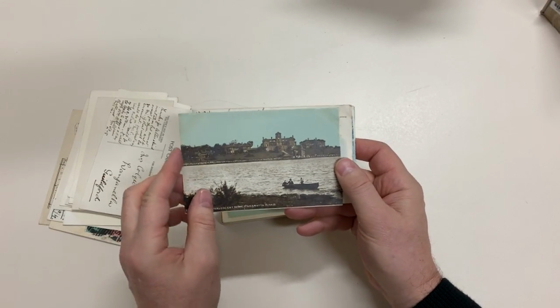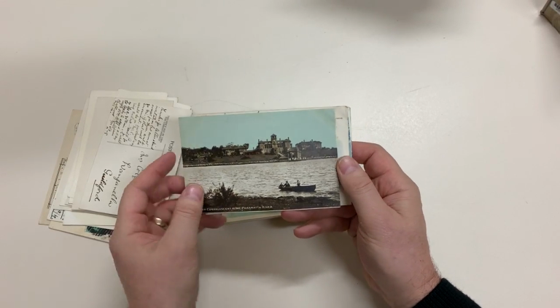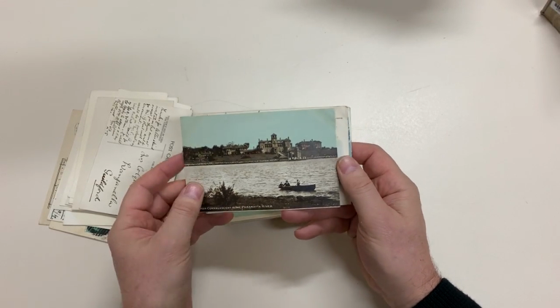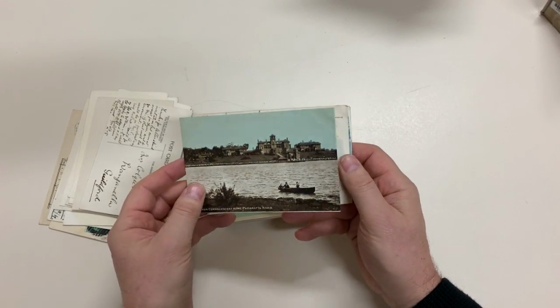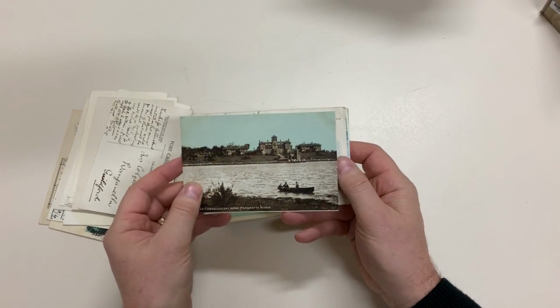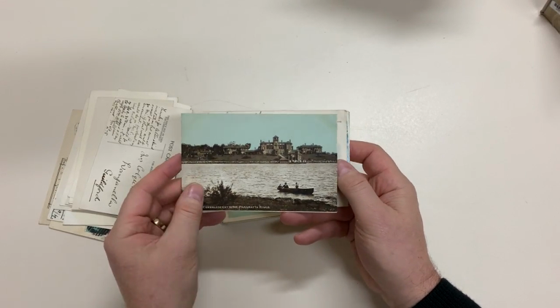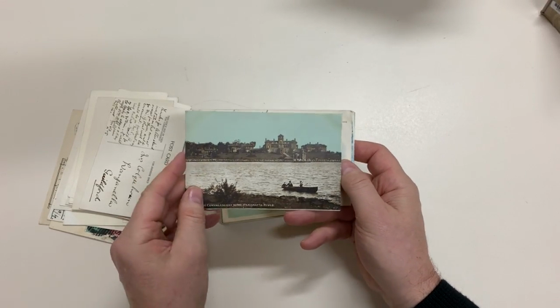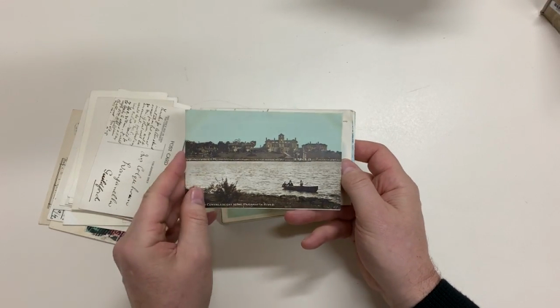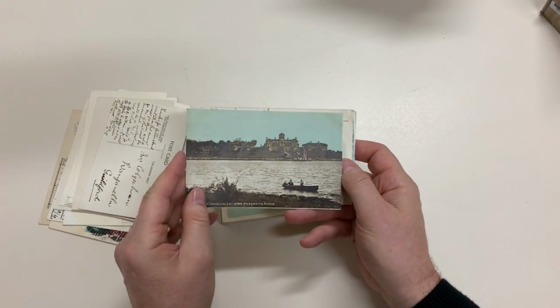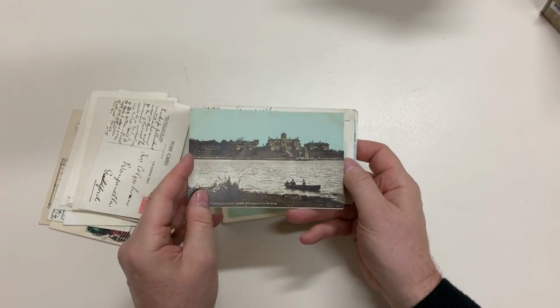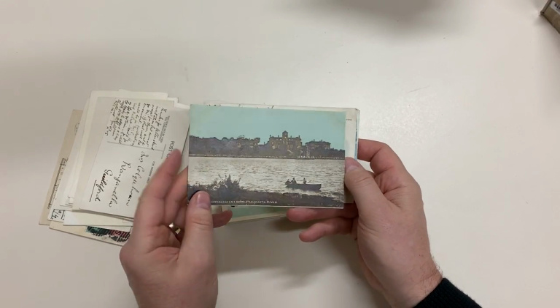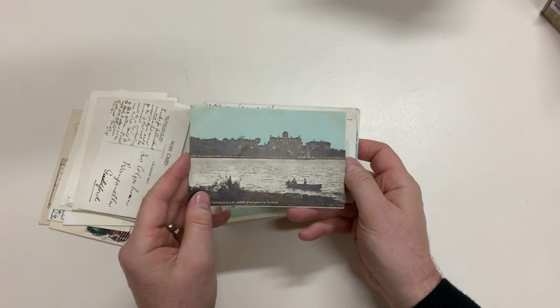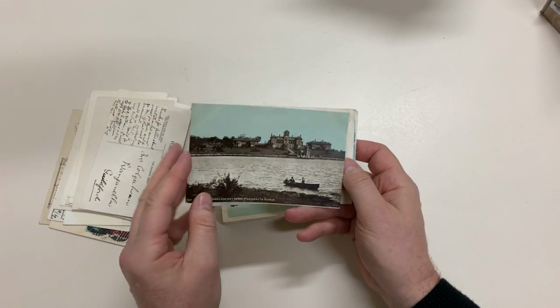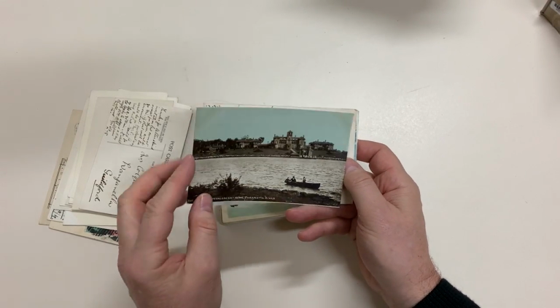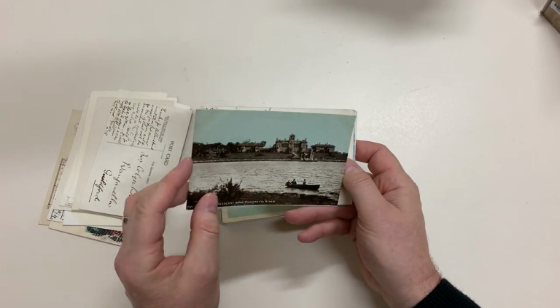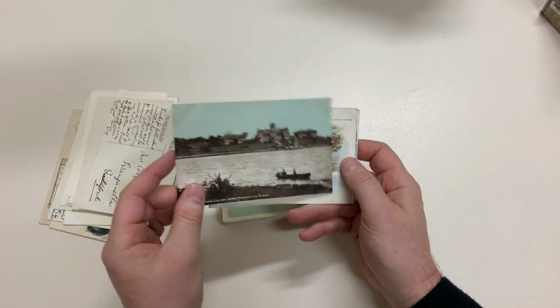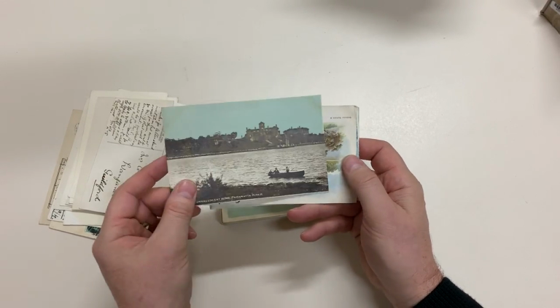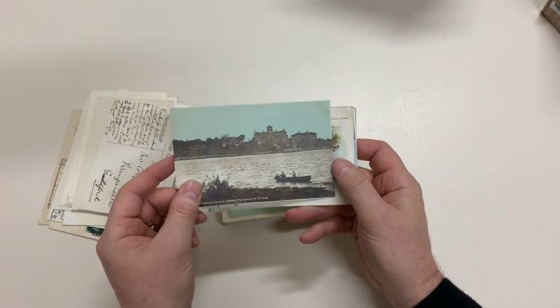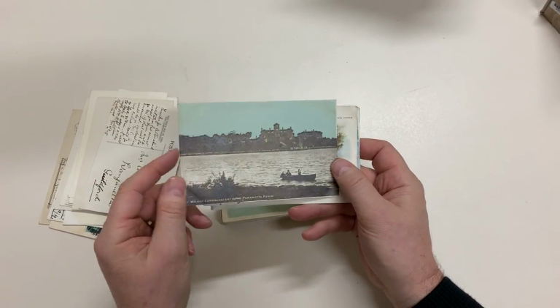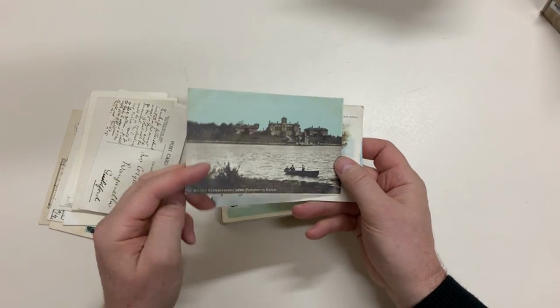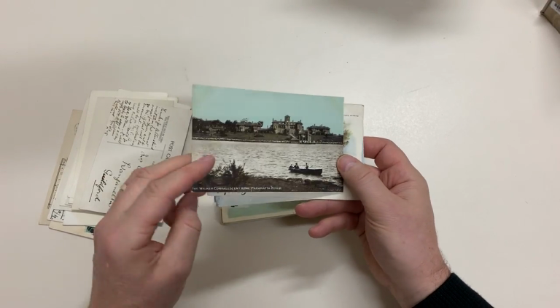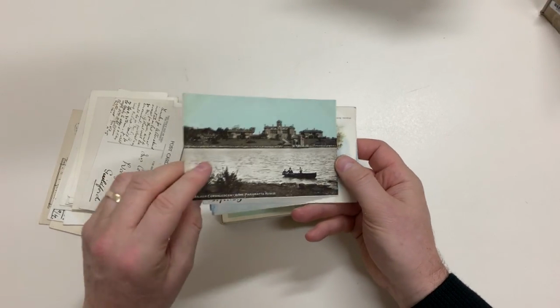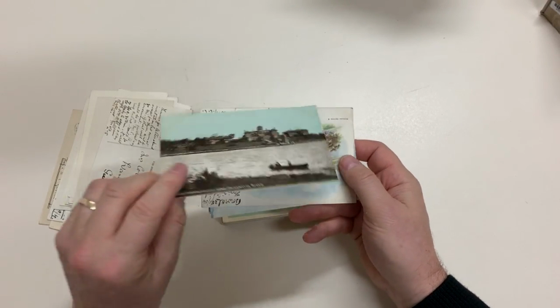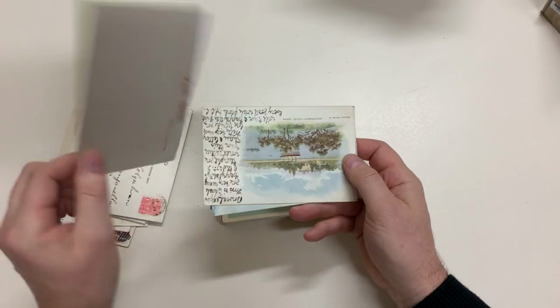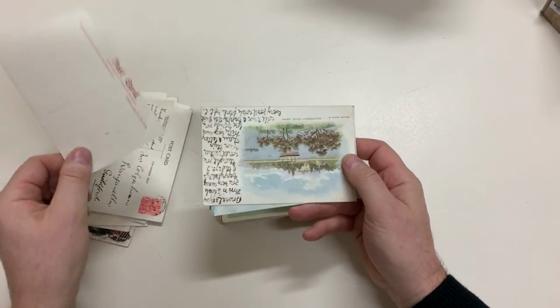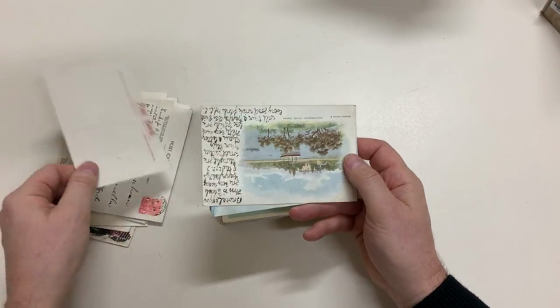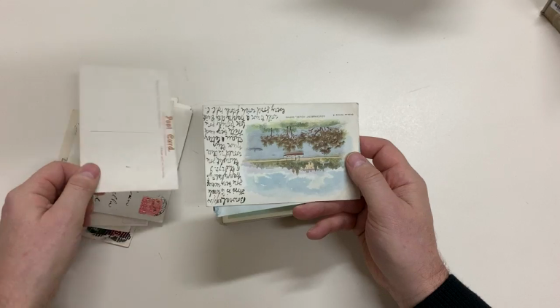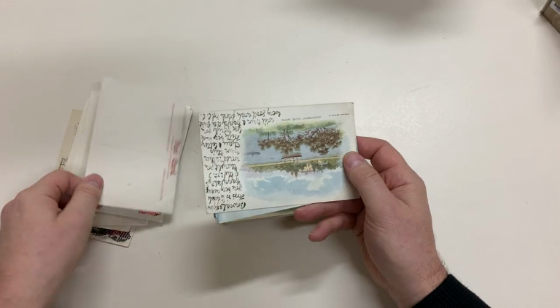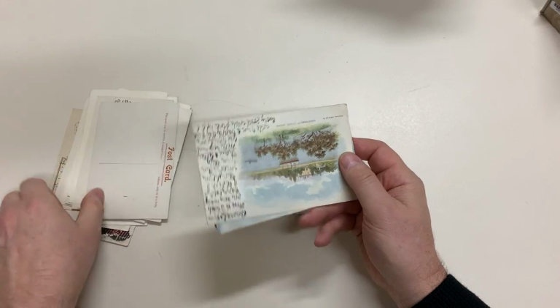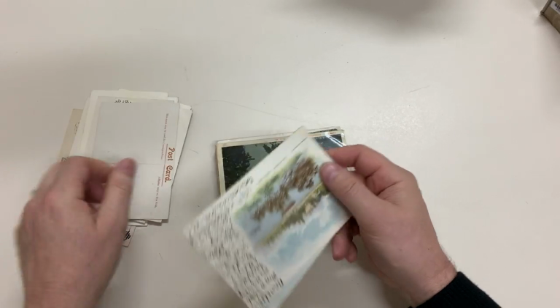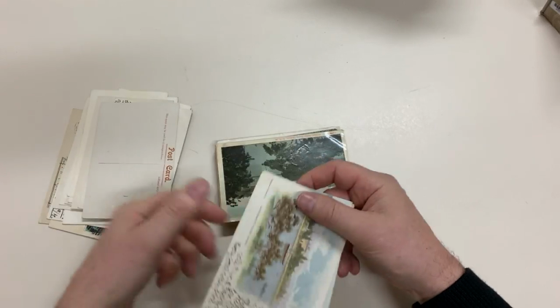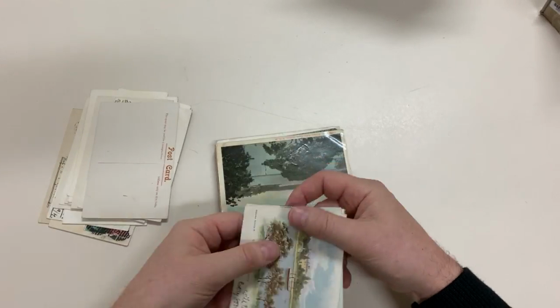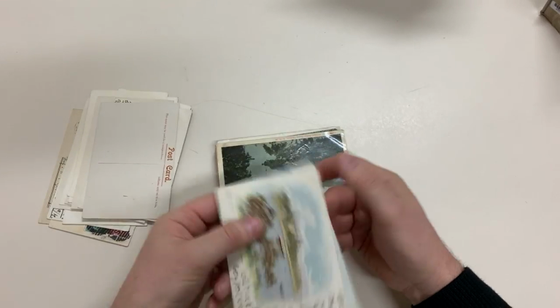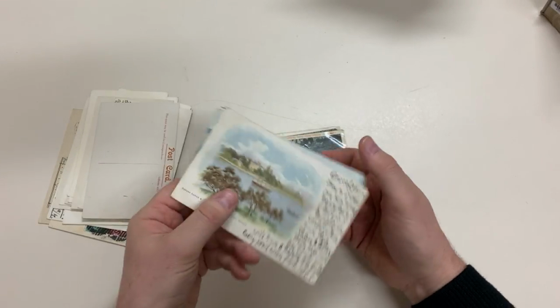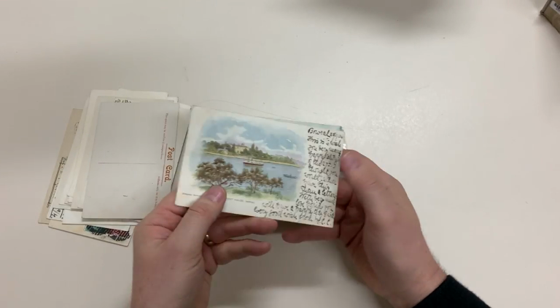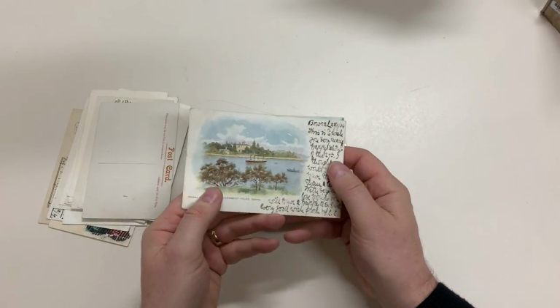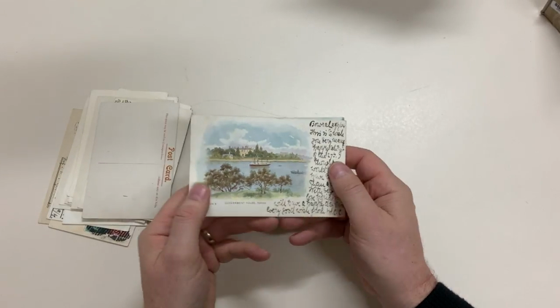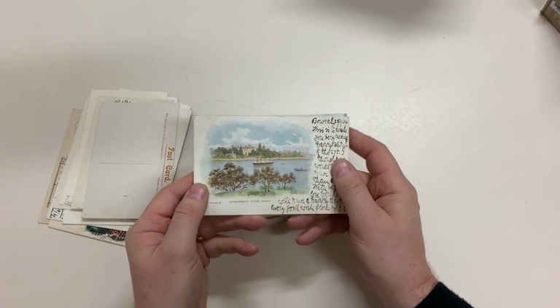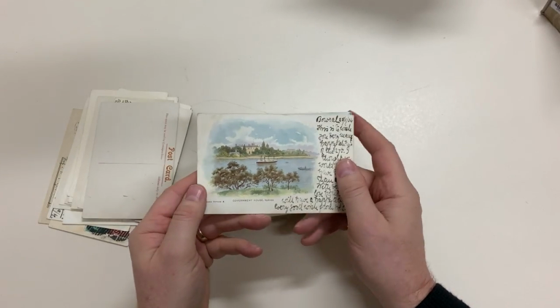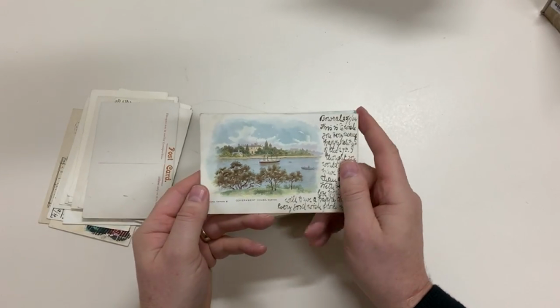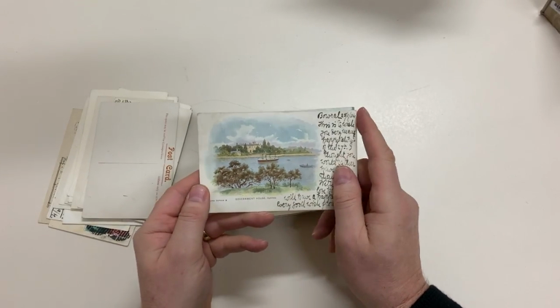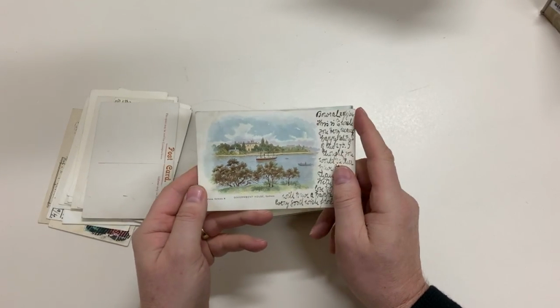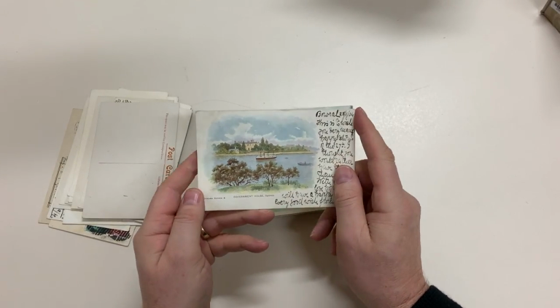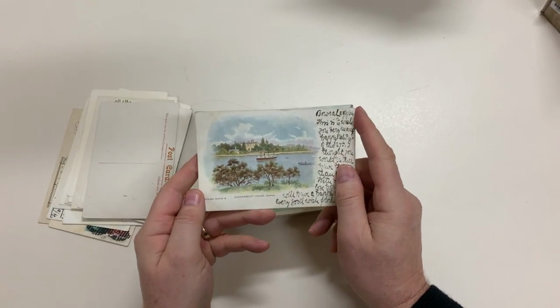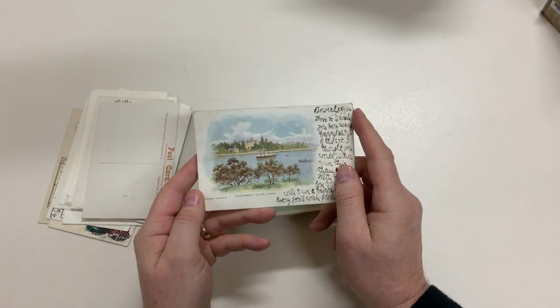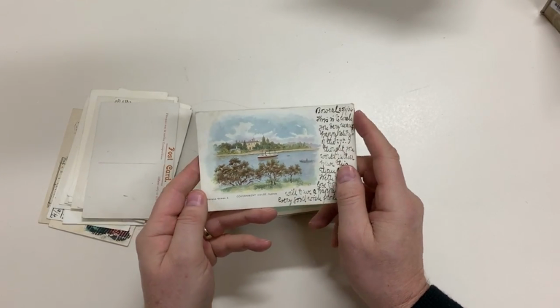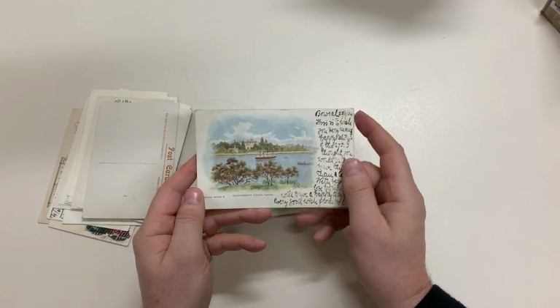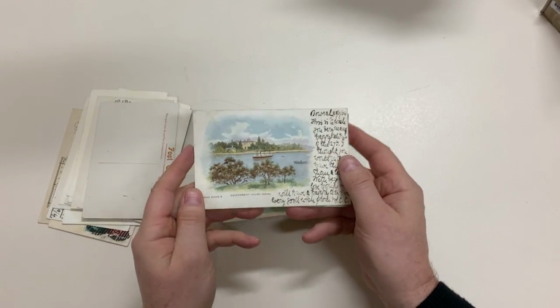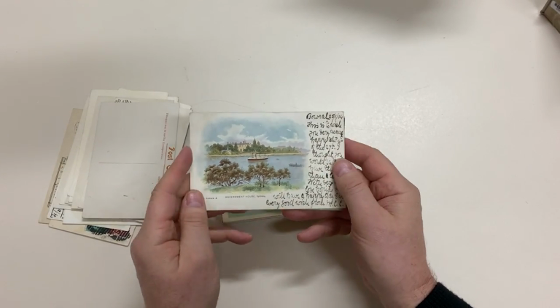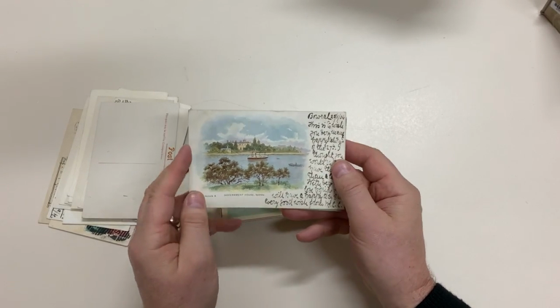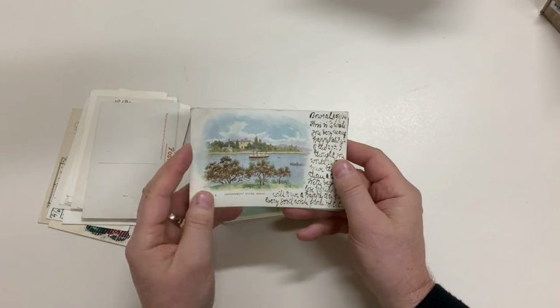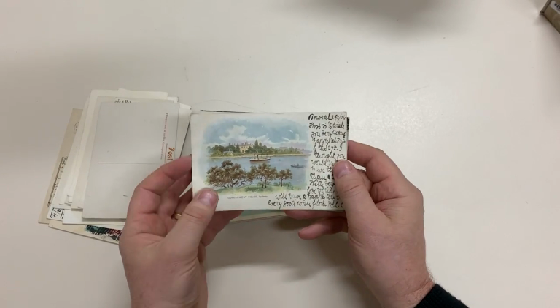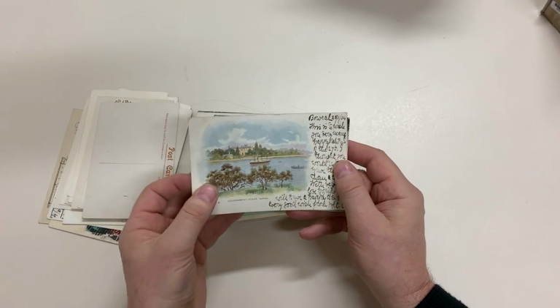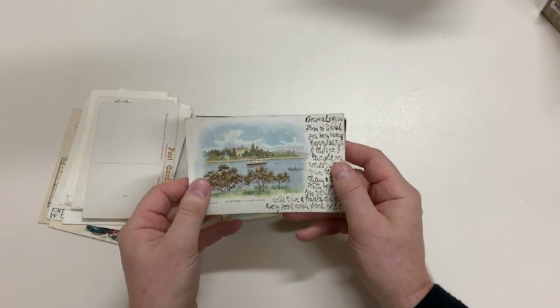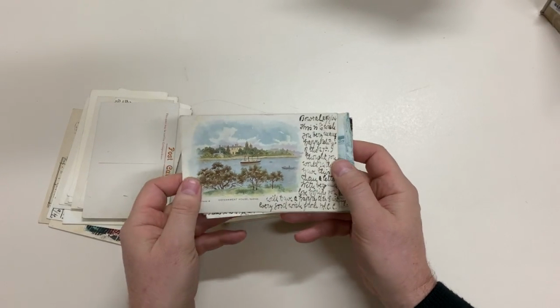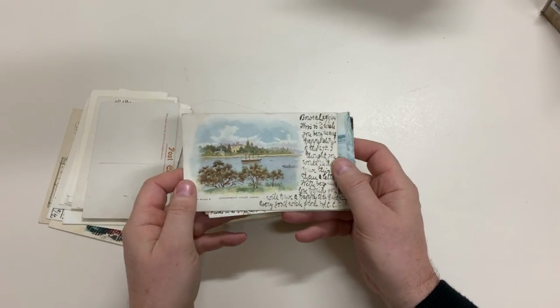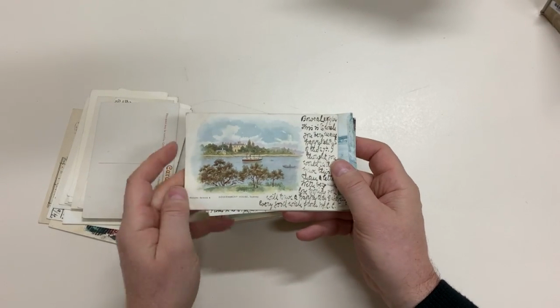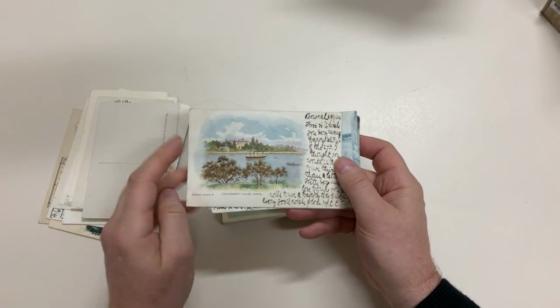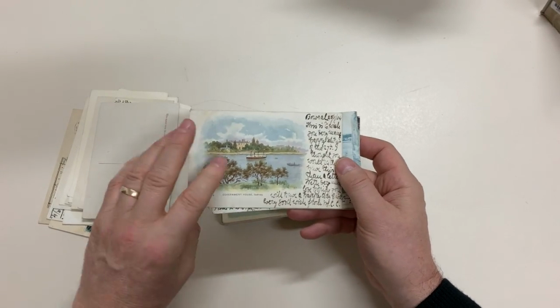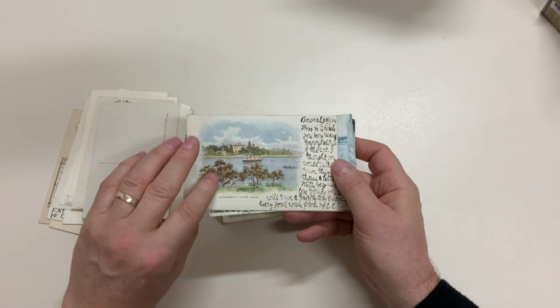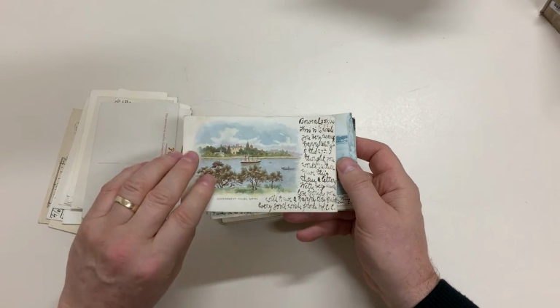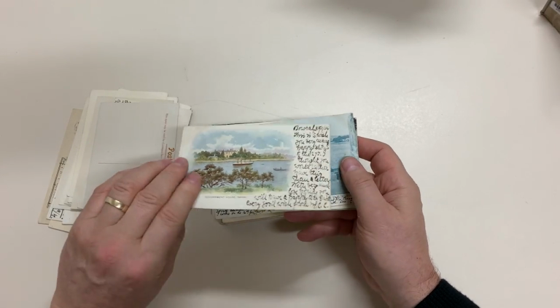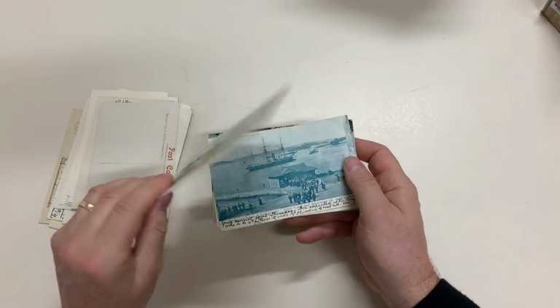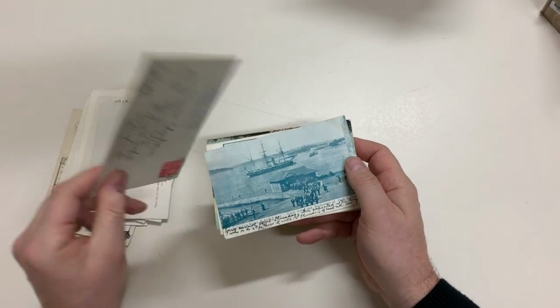Oceanic Series. The Walker Convalescent Home, Parramatta River, Government House — nice artist card.